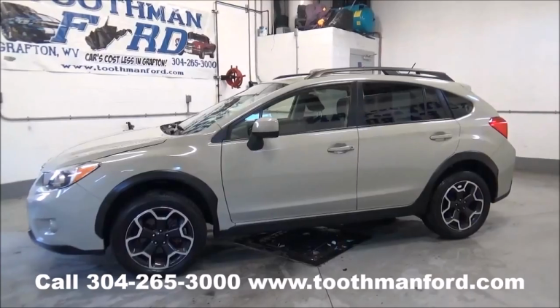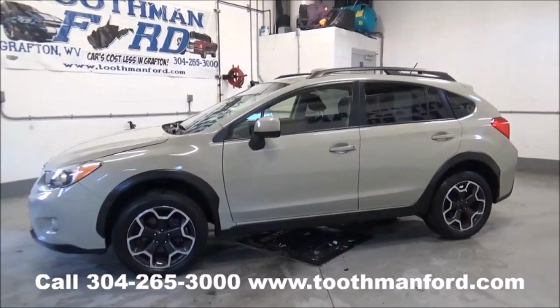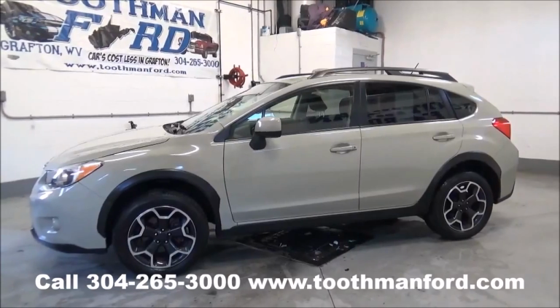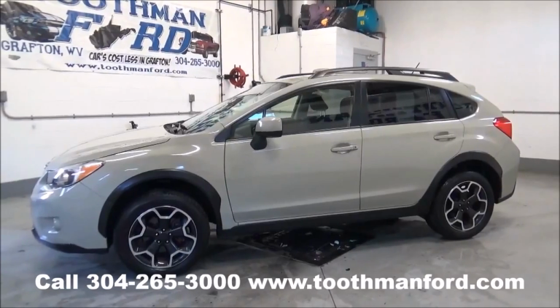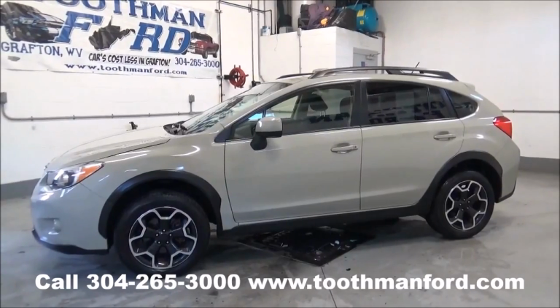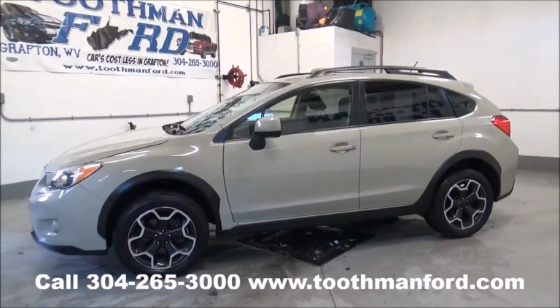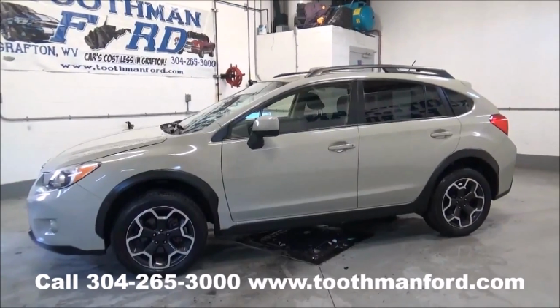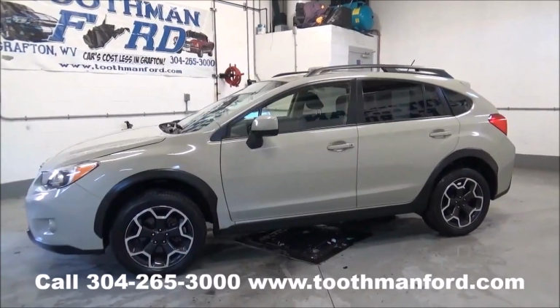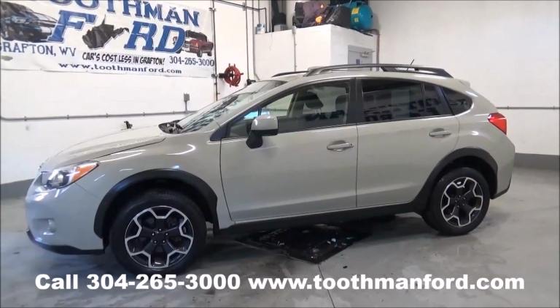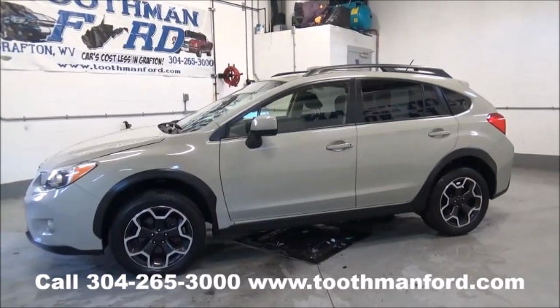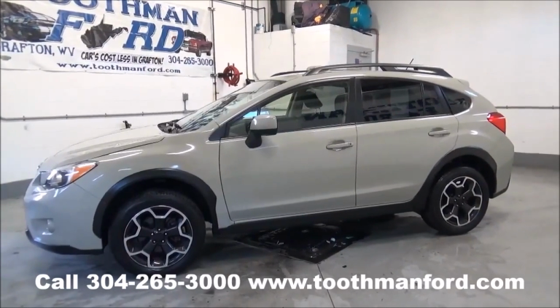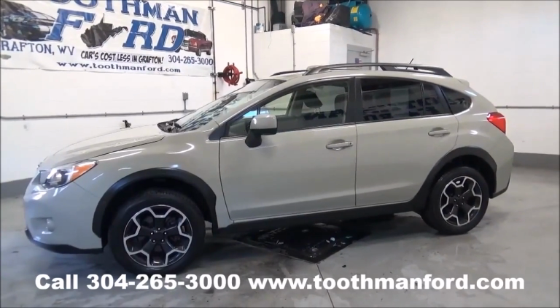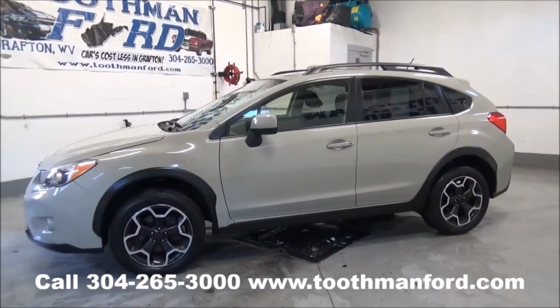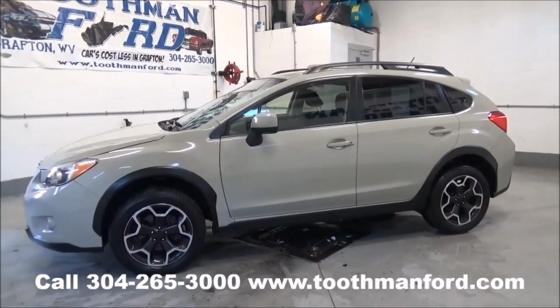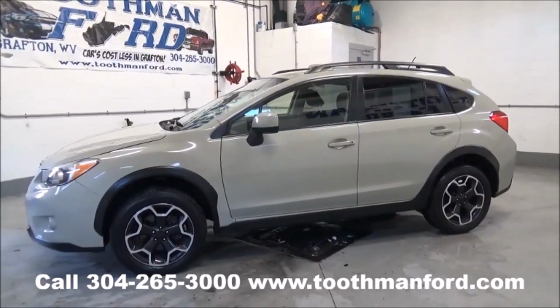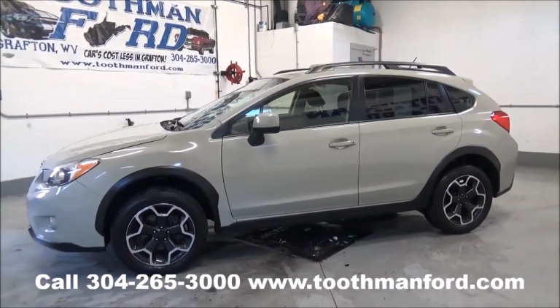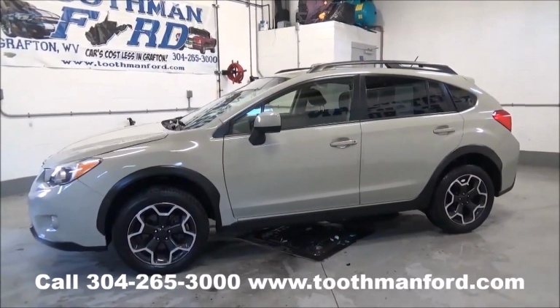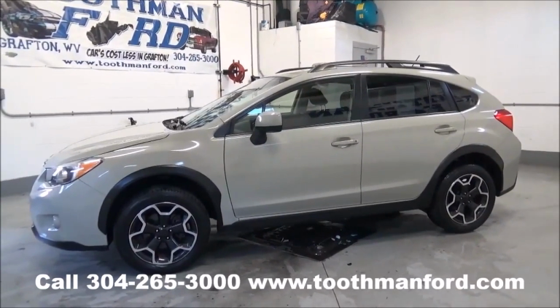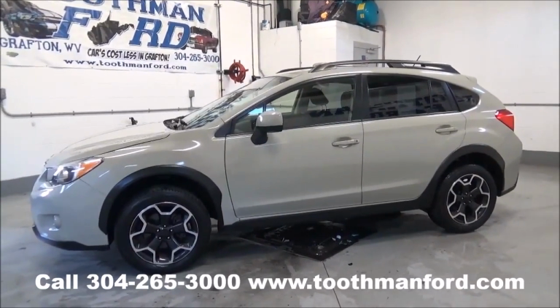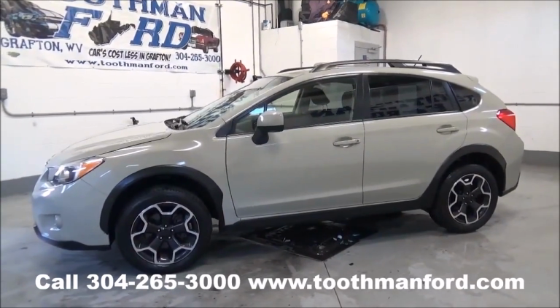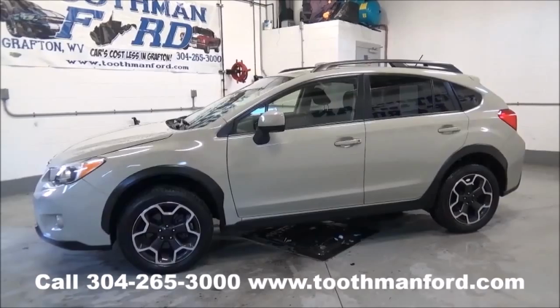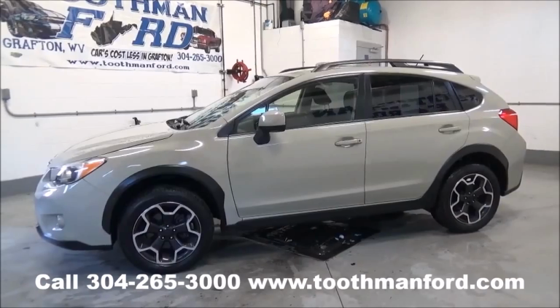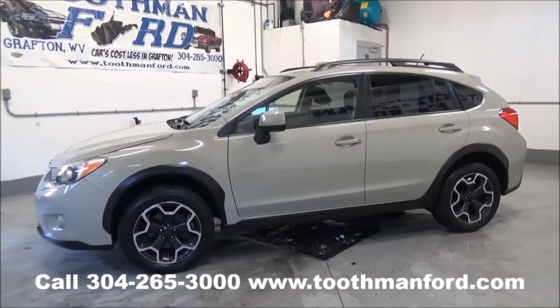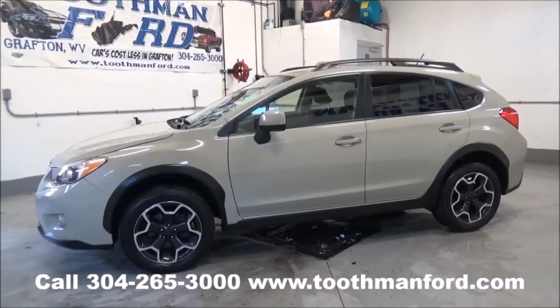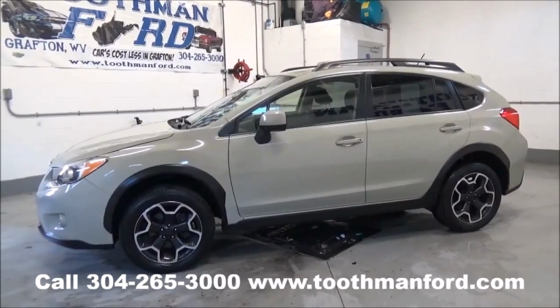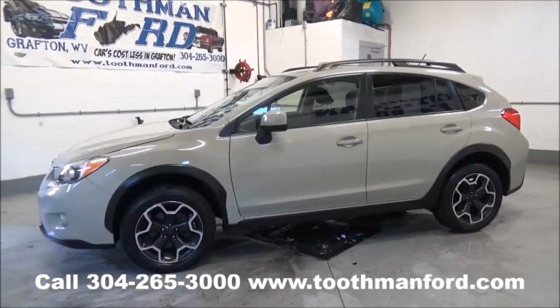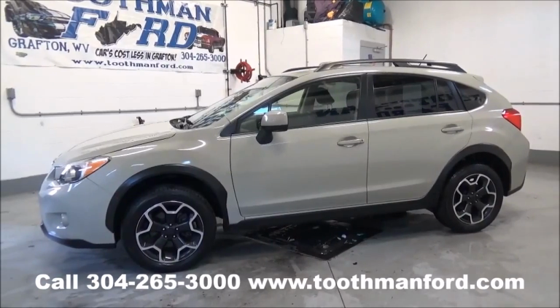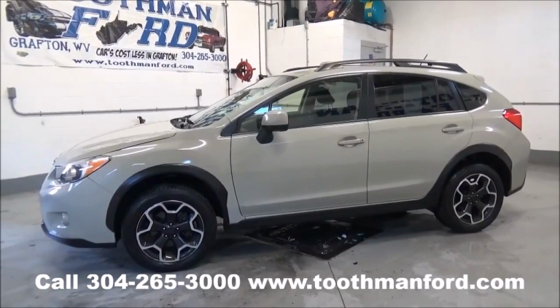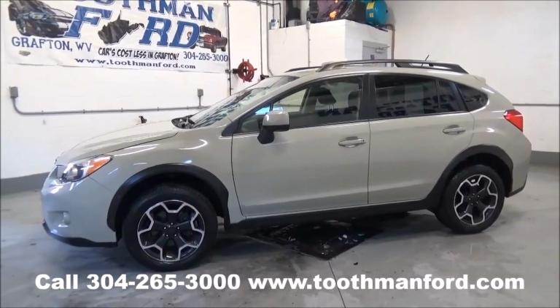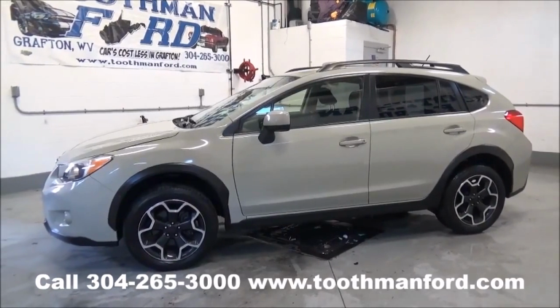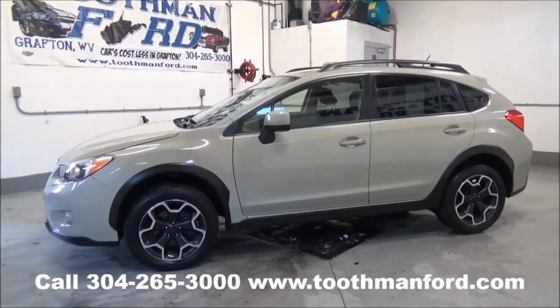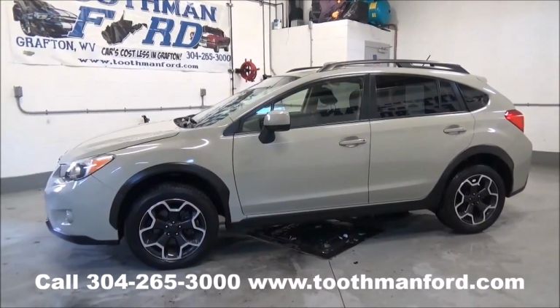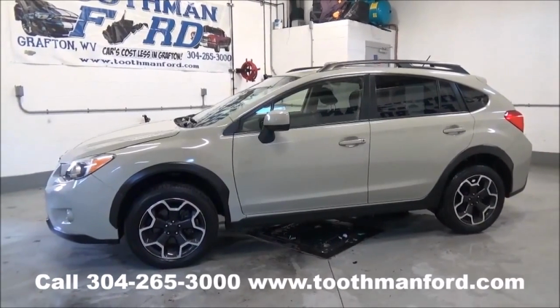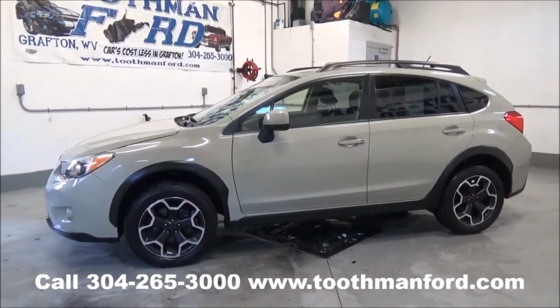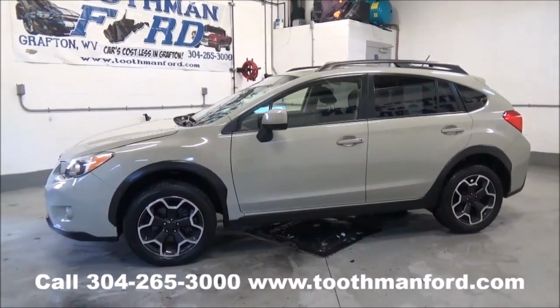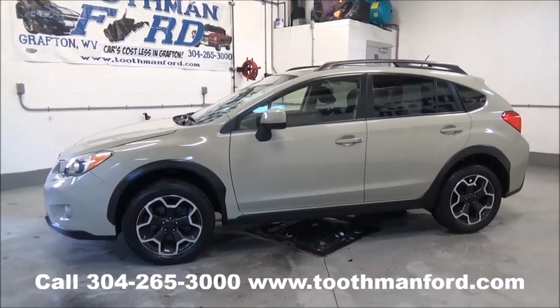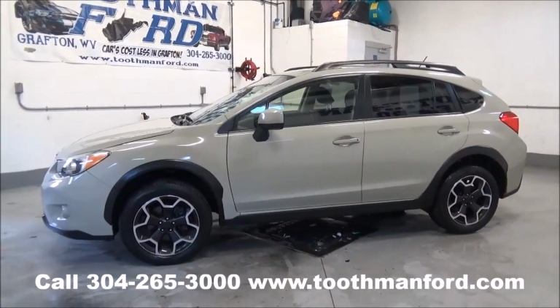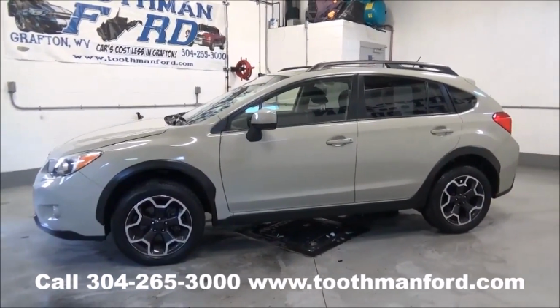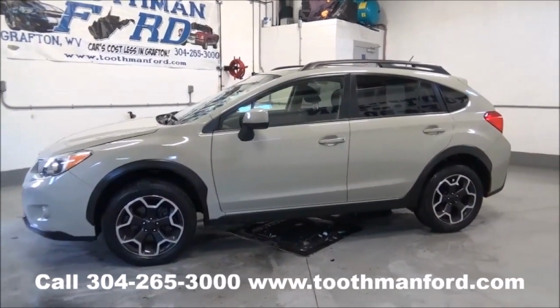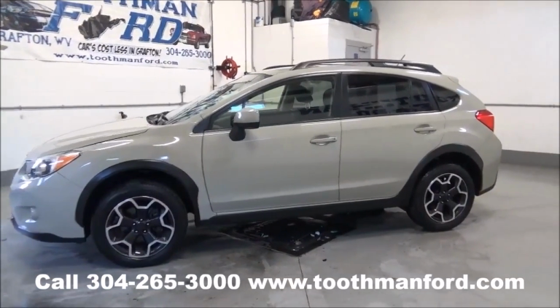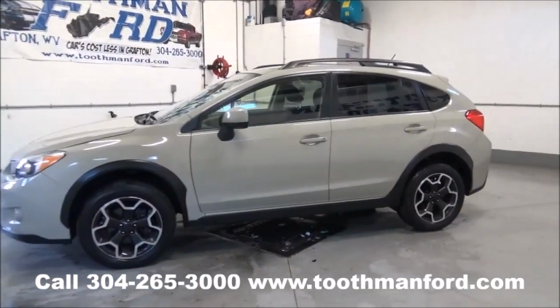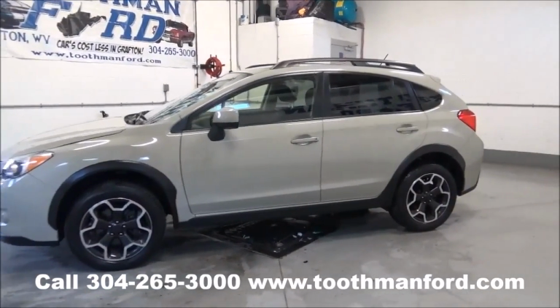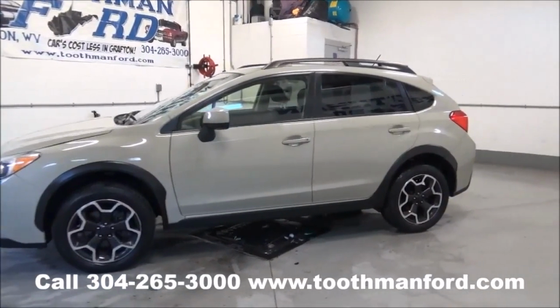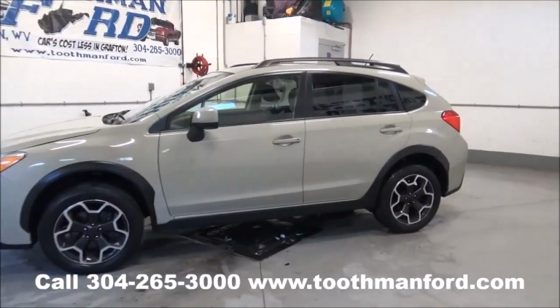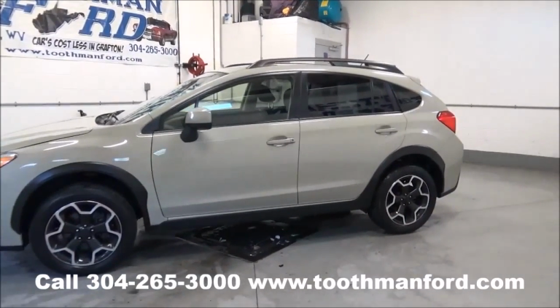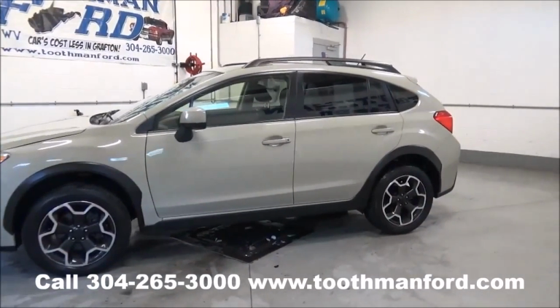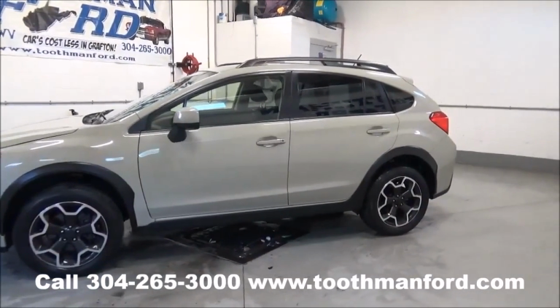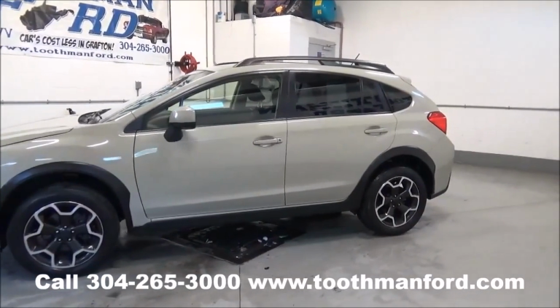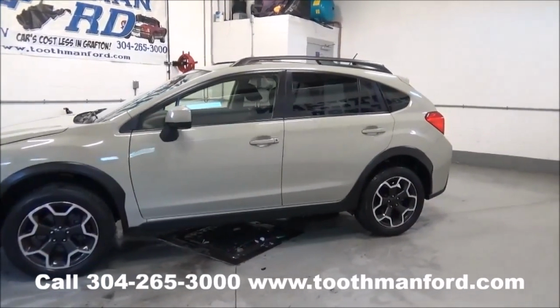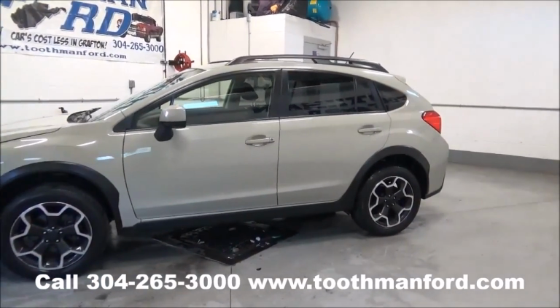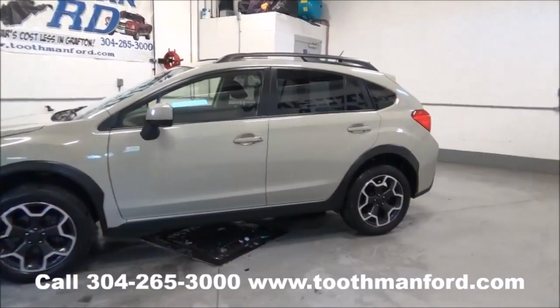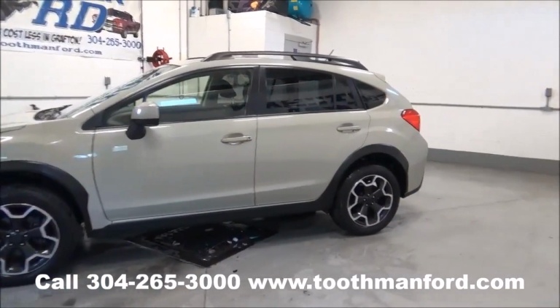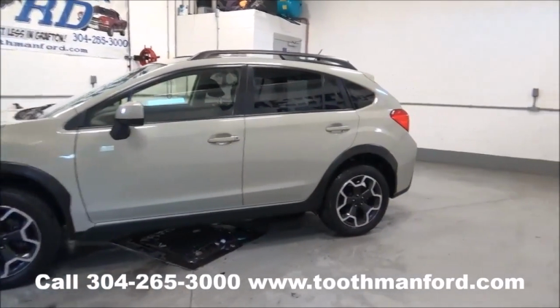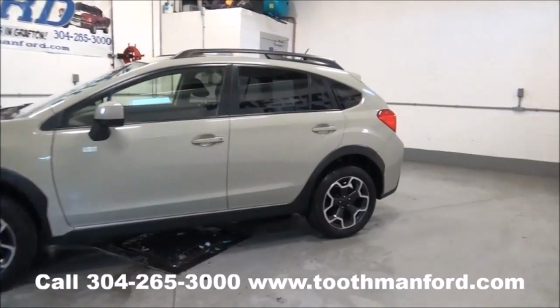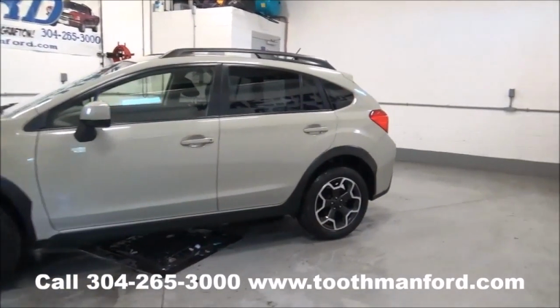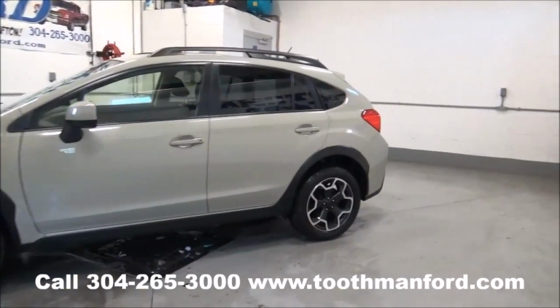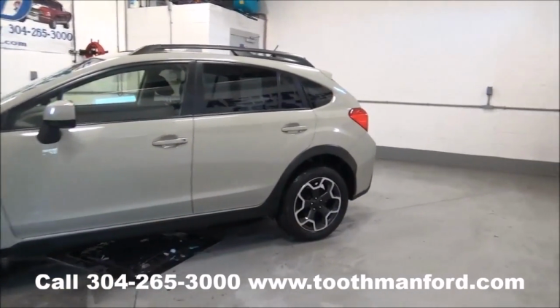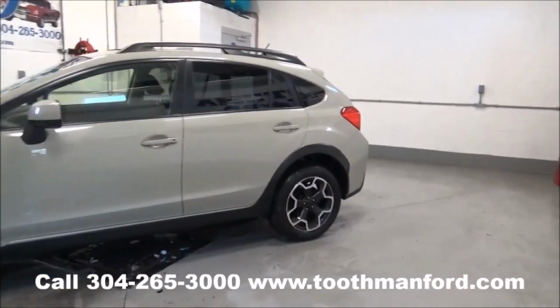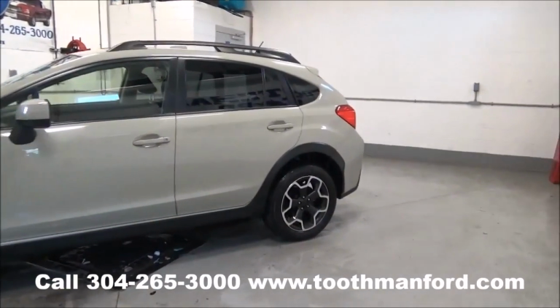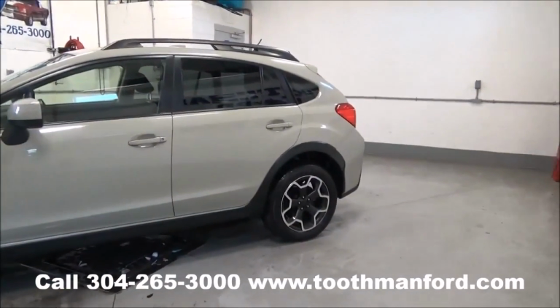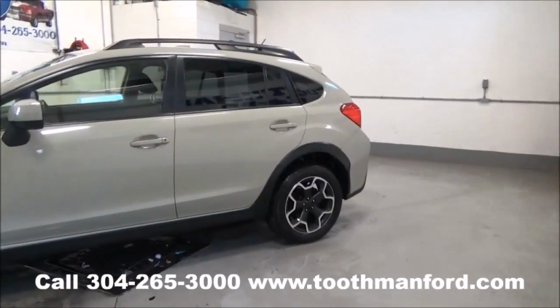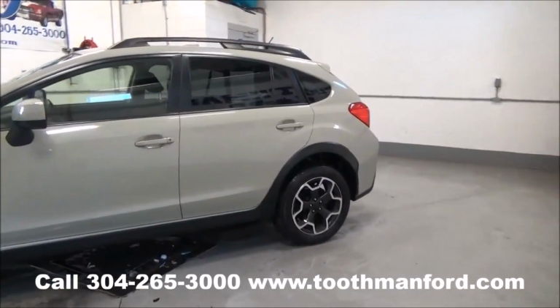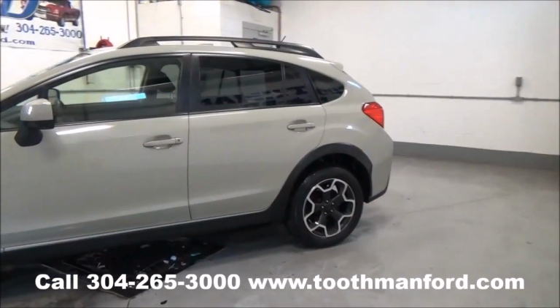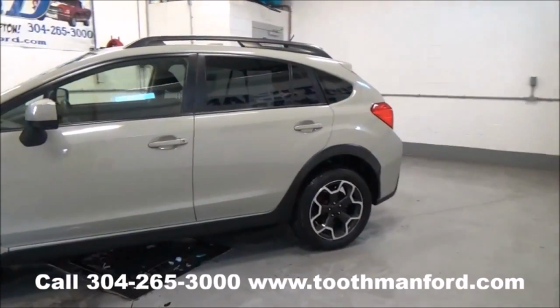Rachel Toothman Ford. Visit us at ToothmanFord.com. I have a 2014 Subaru Crosstrek.